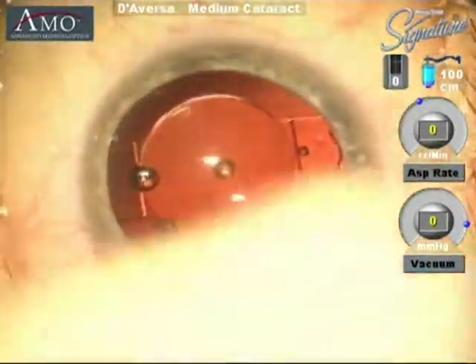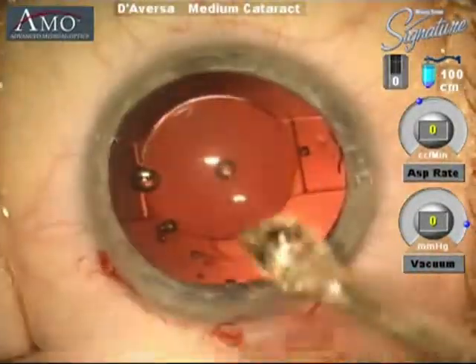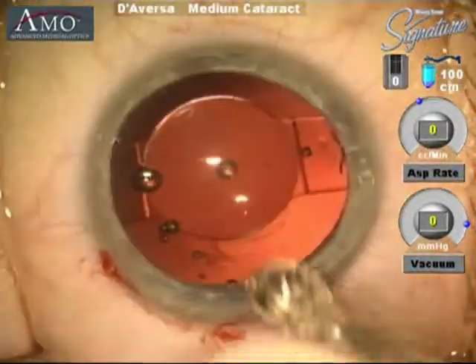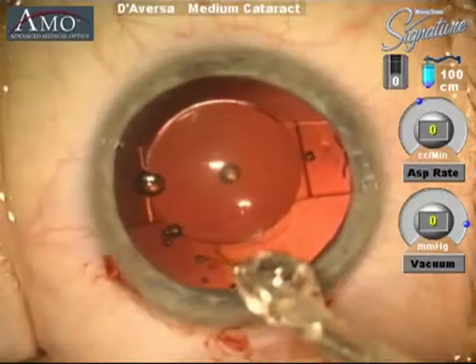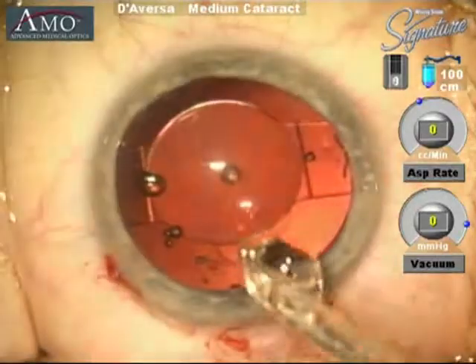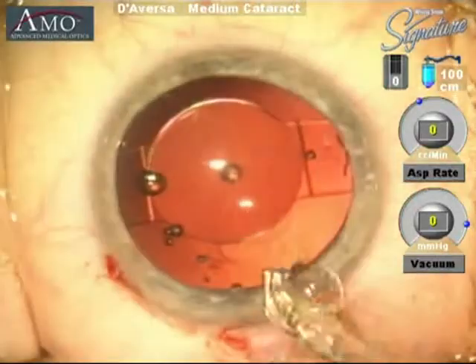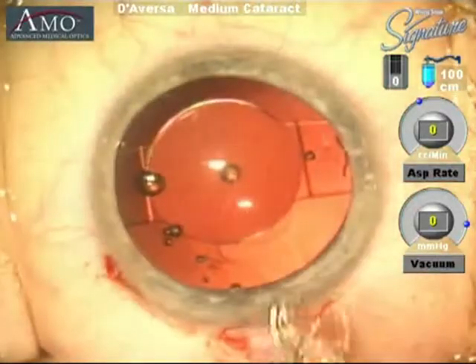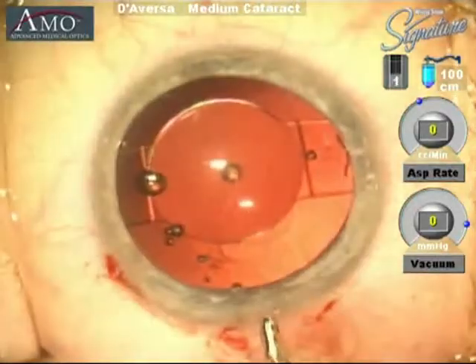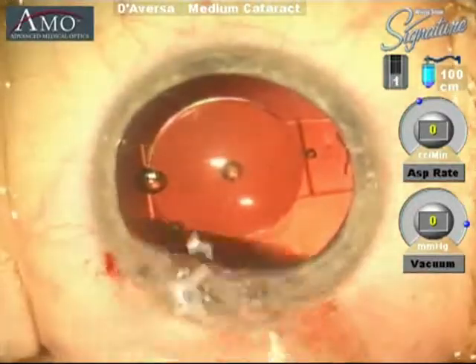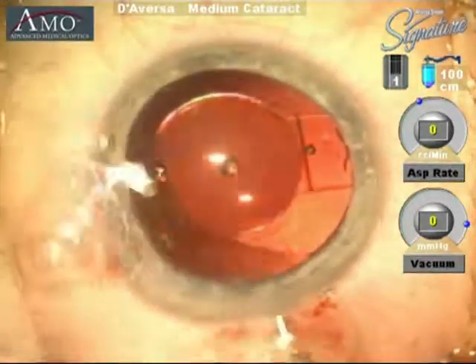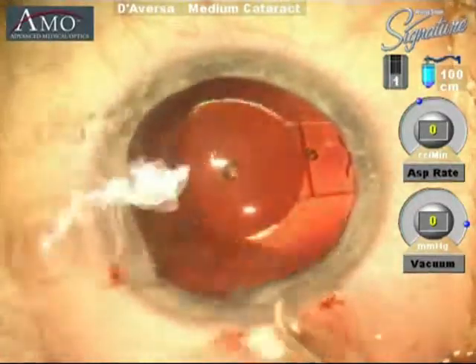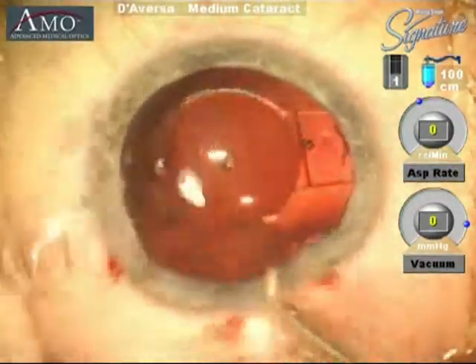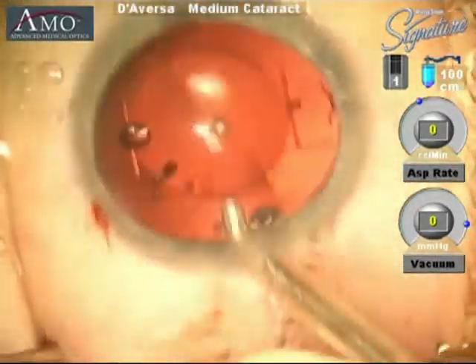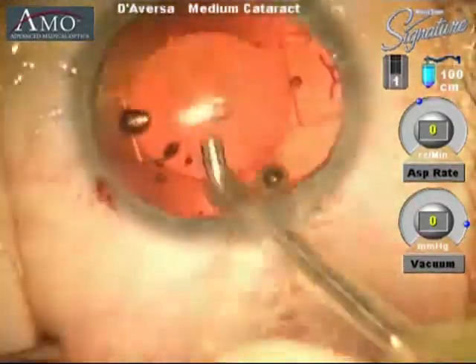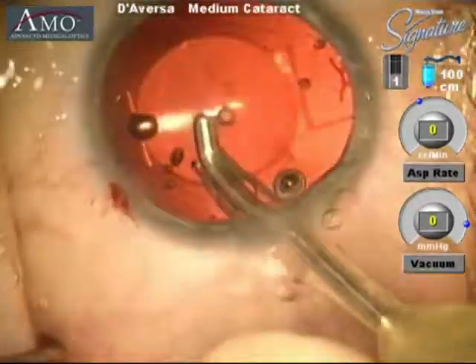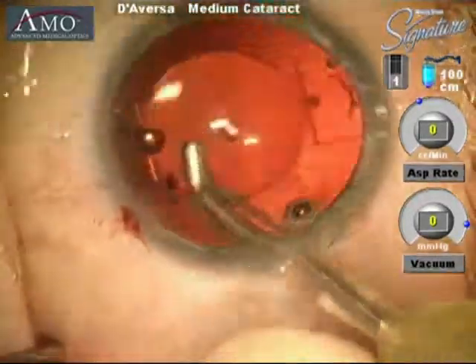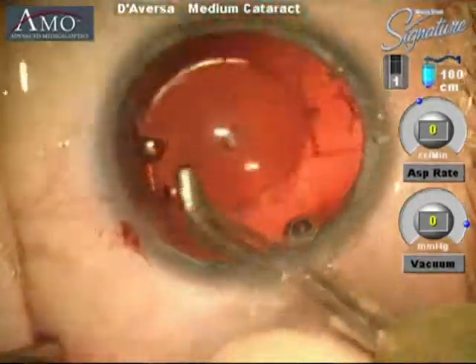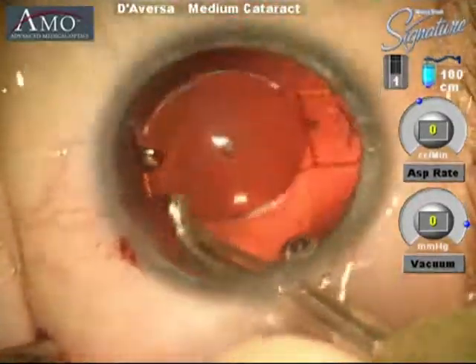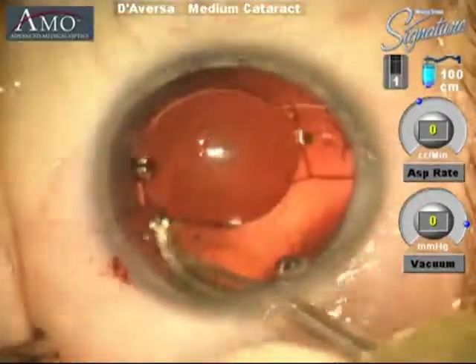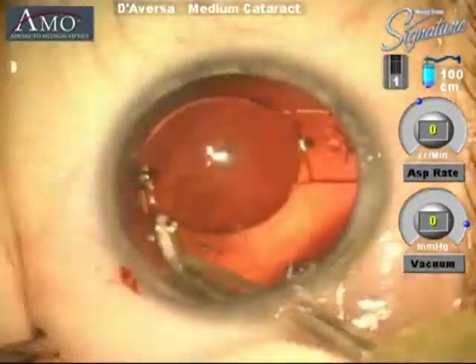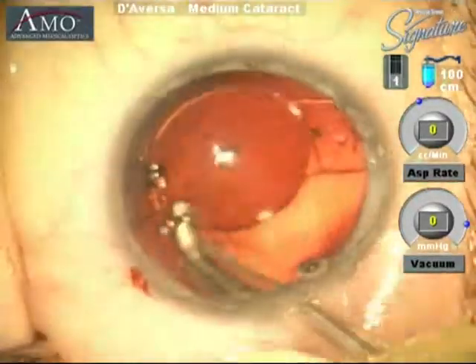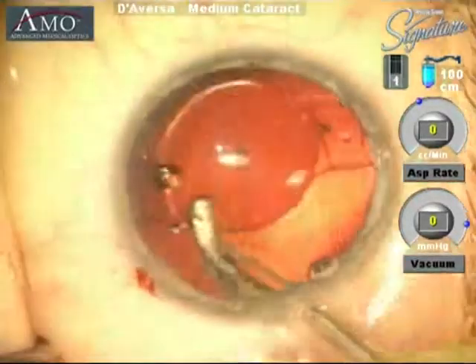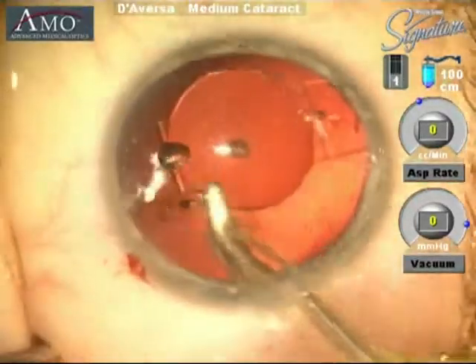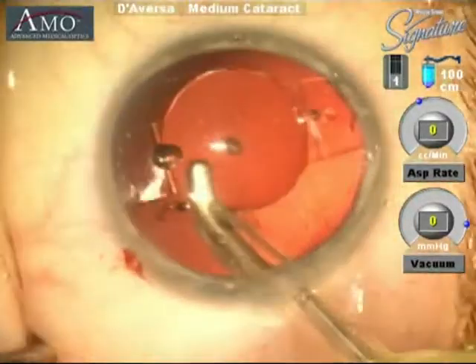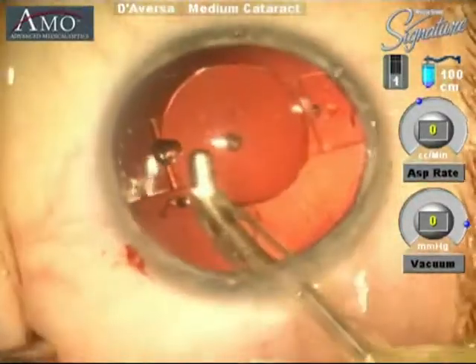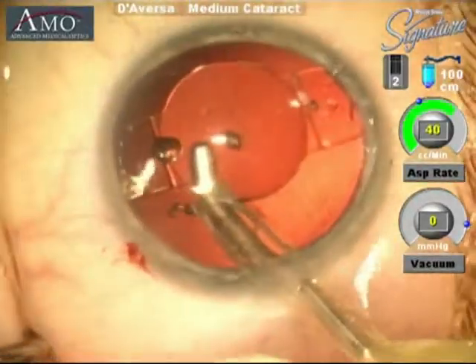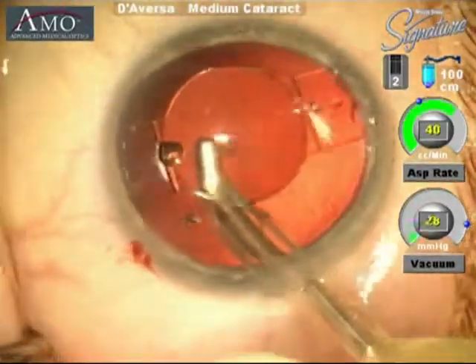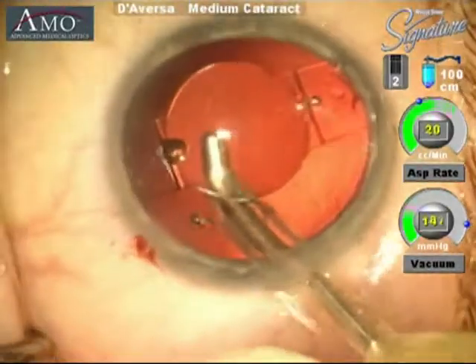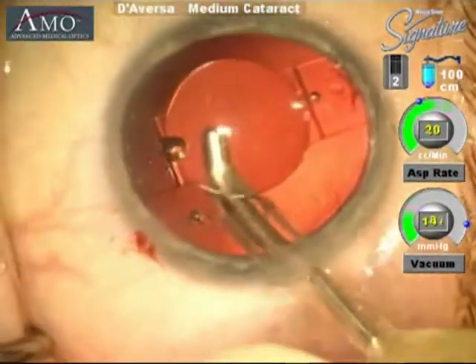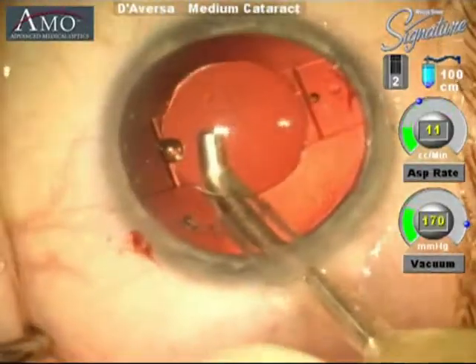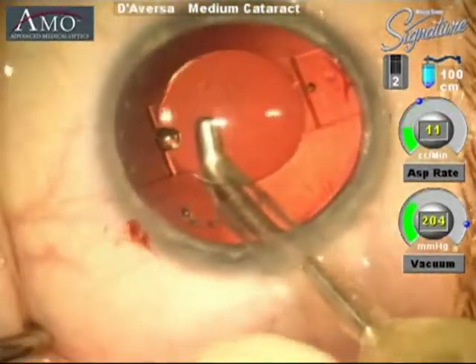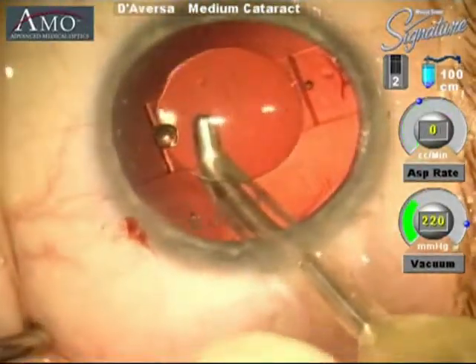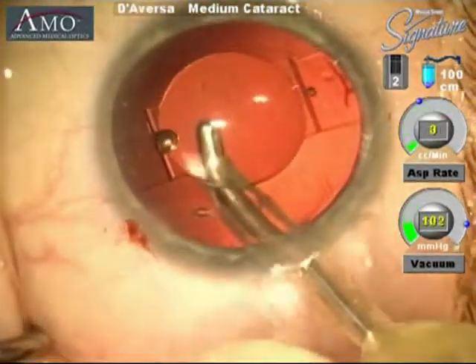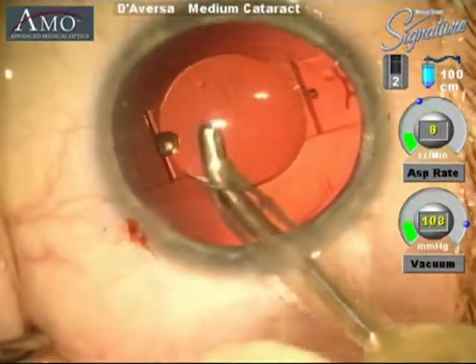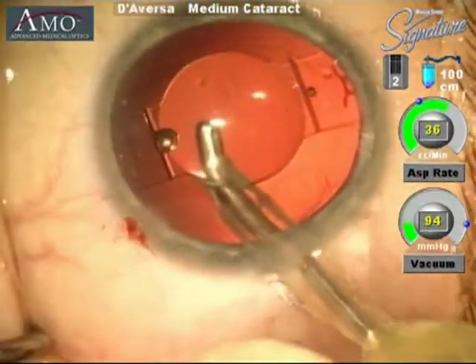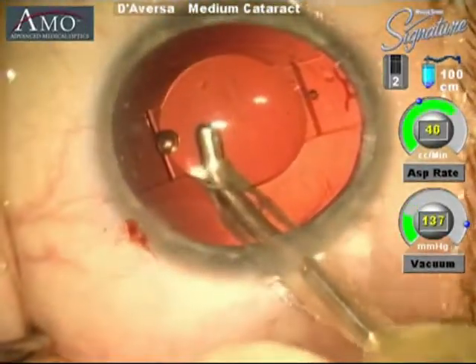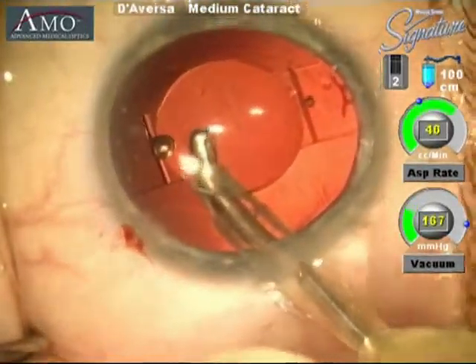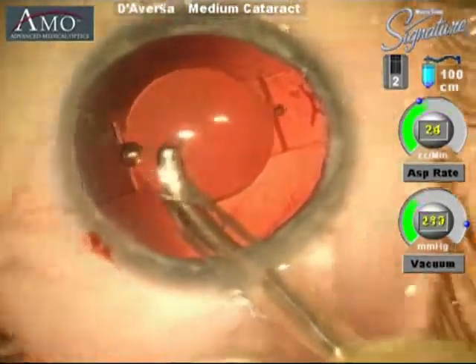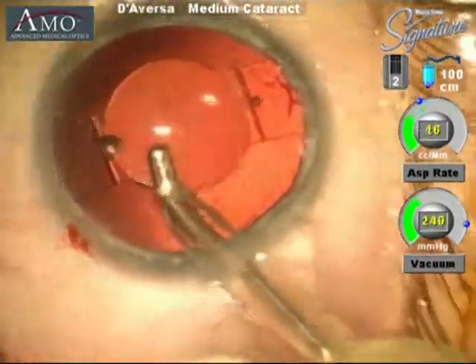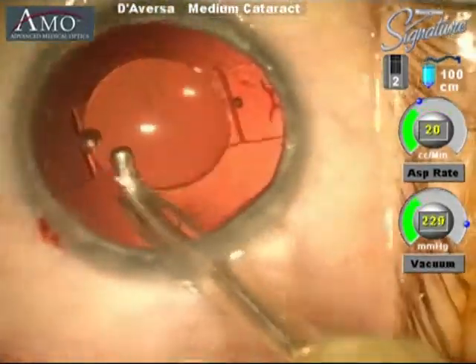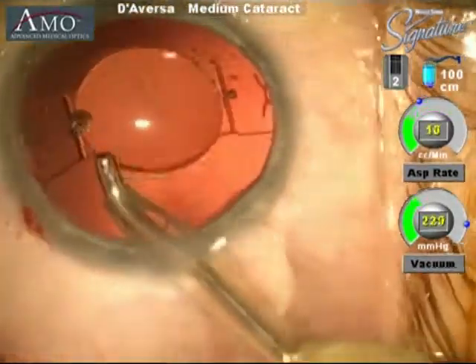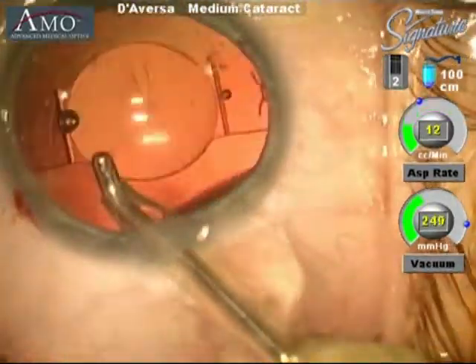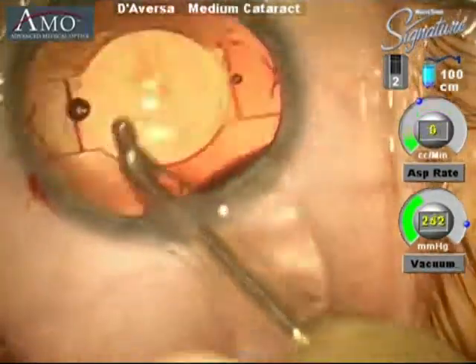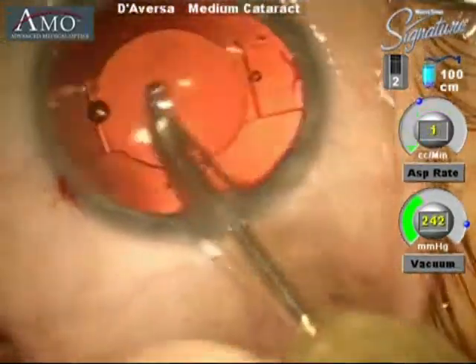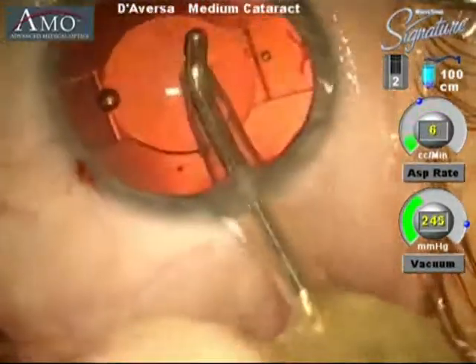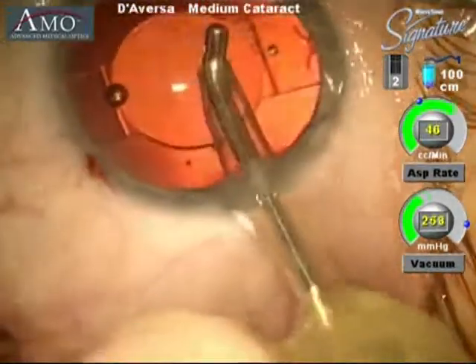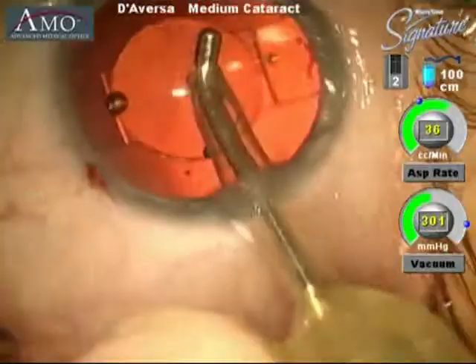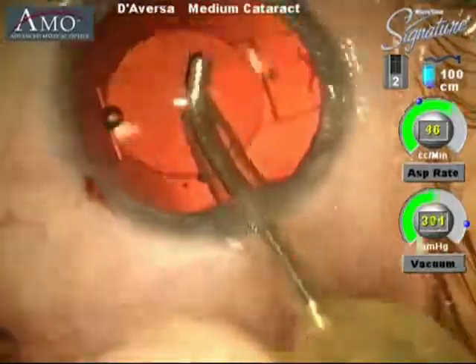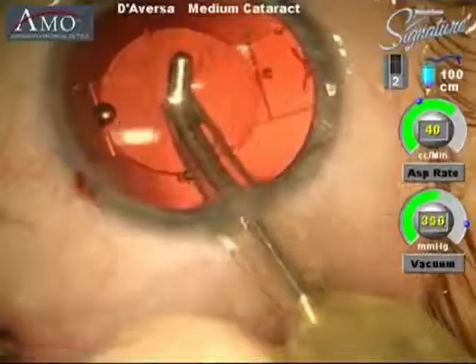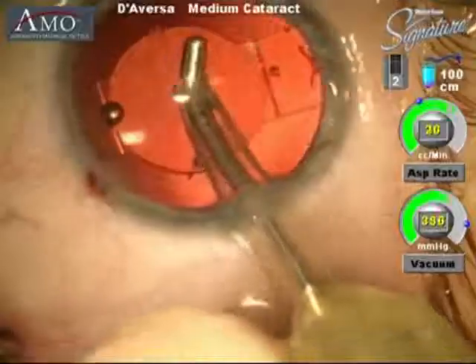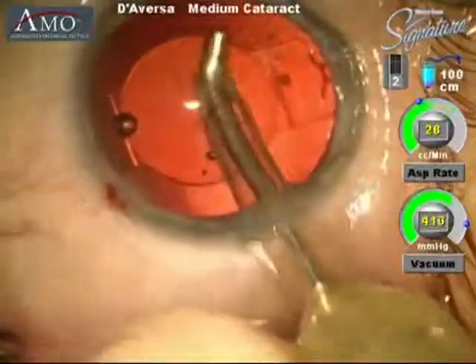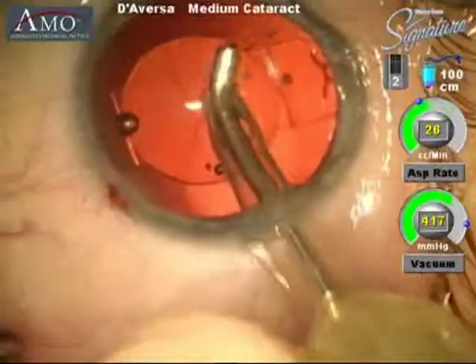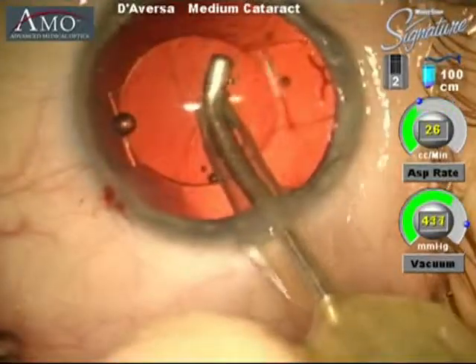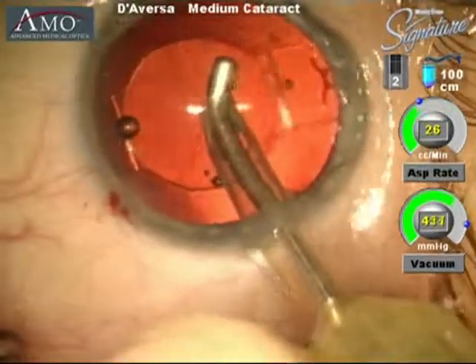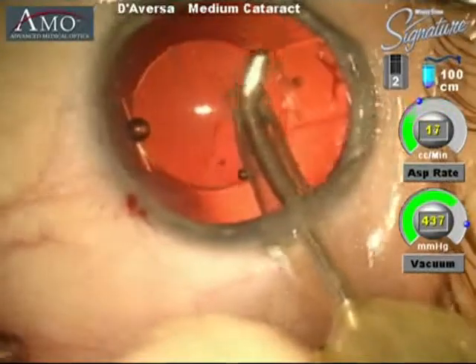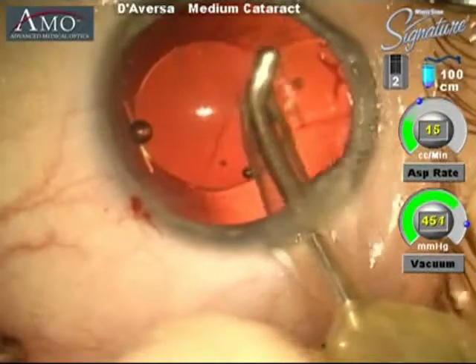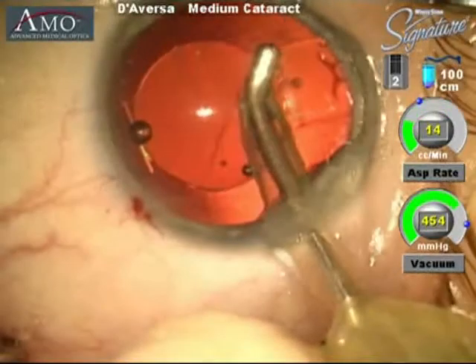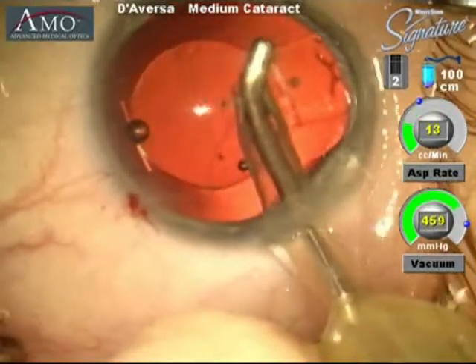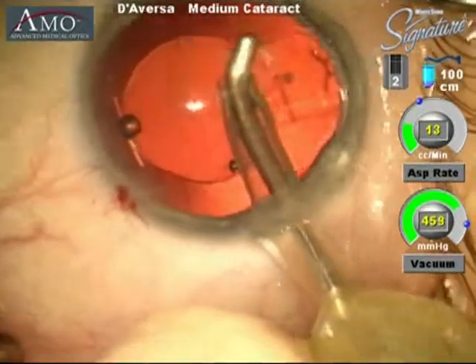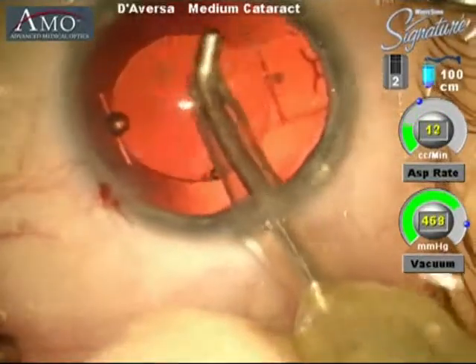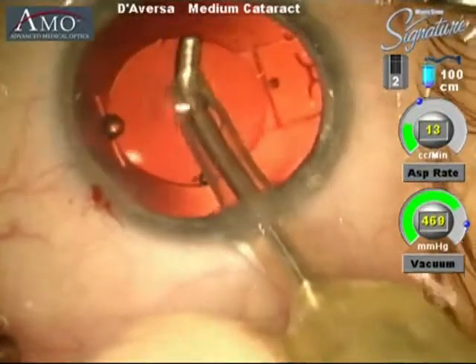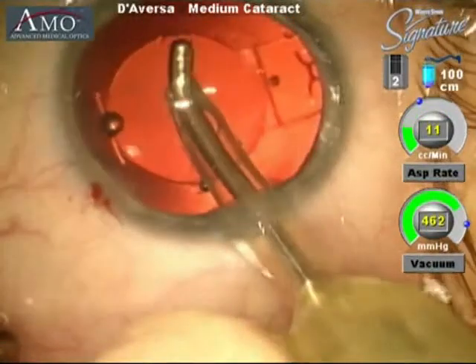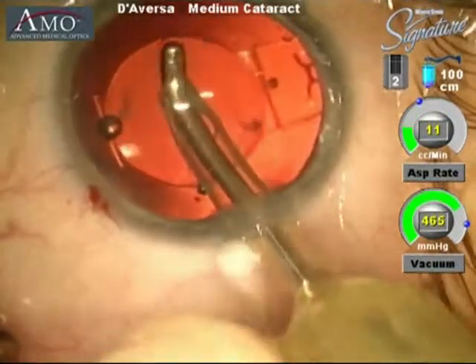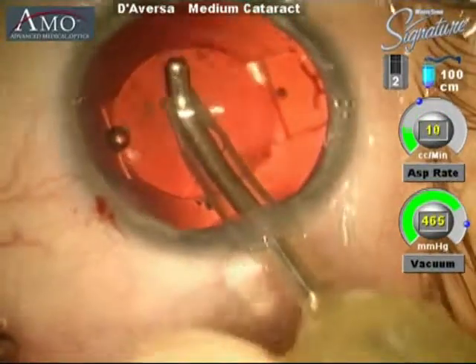The lens is now sitting where we want it placed, within the center of the capsular bag. We then remove all of the viscoelastic material with the irrigation aspiration handpiece.